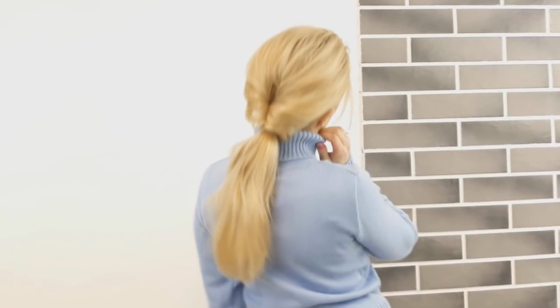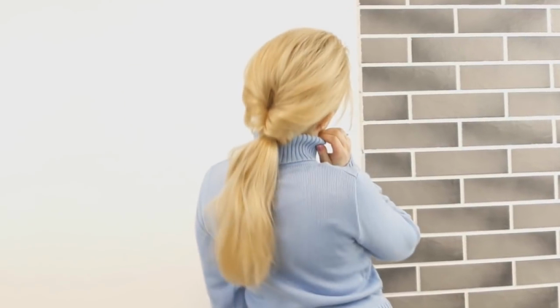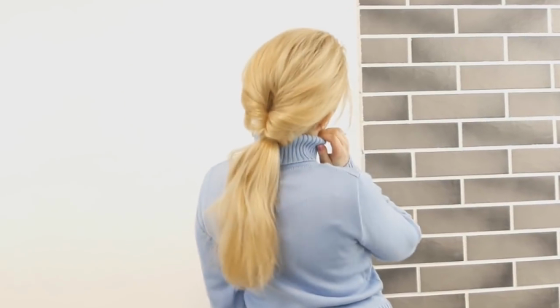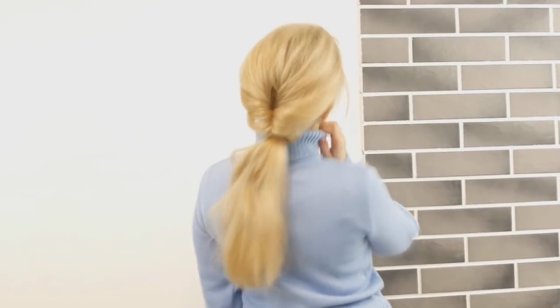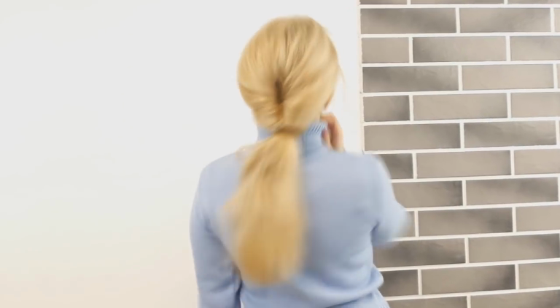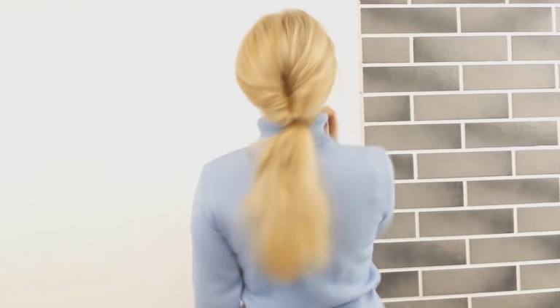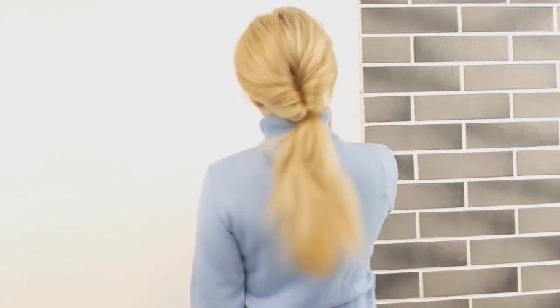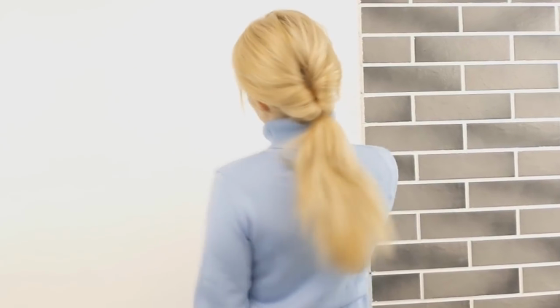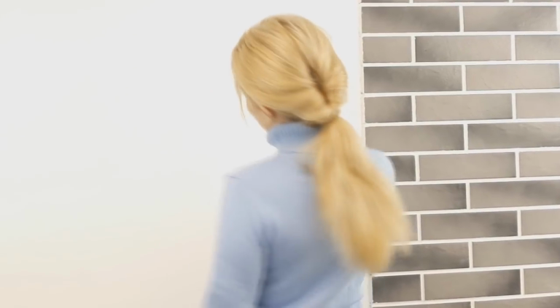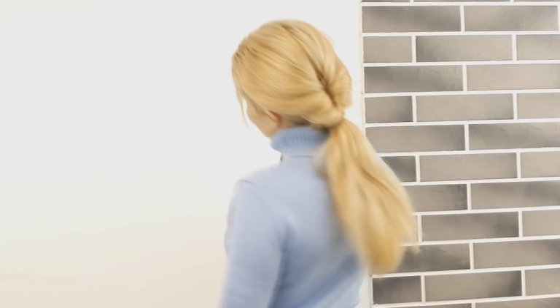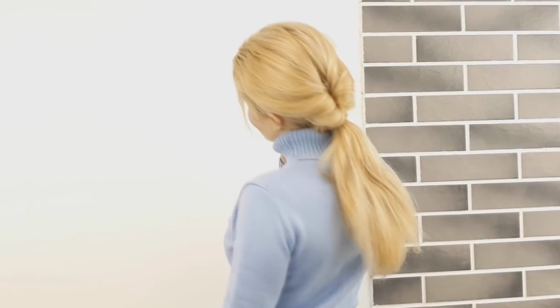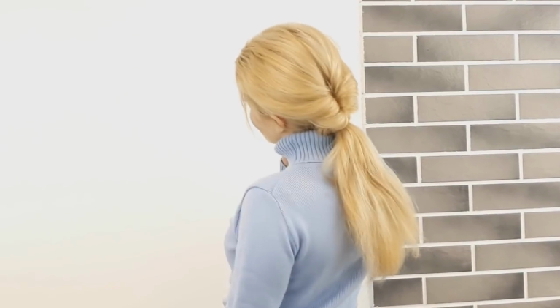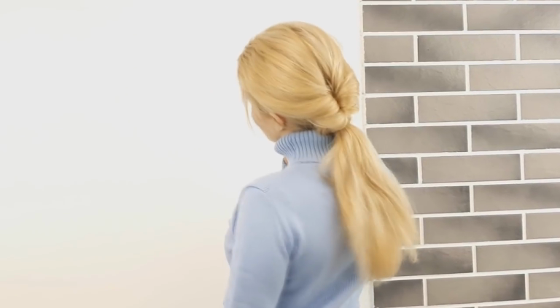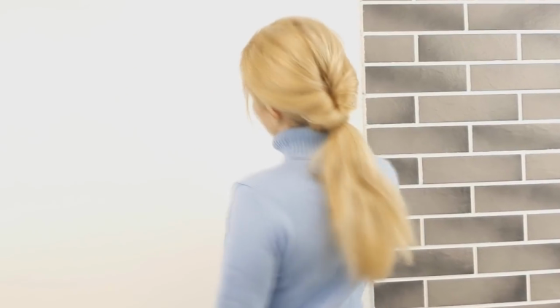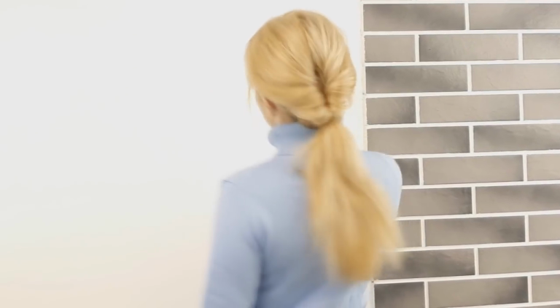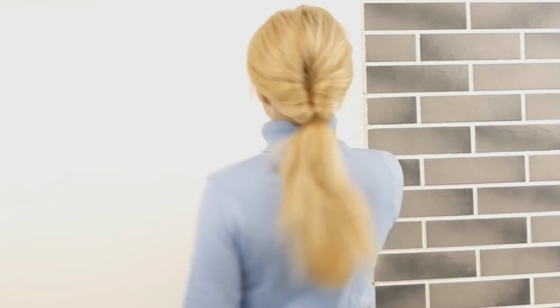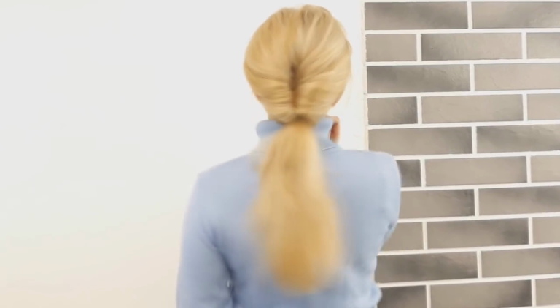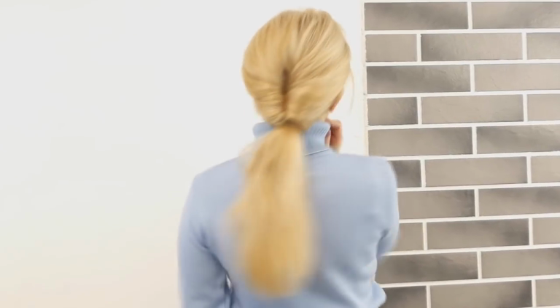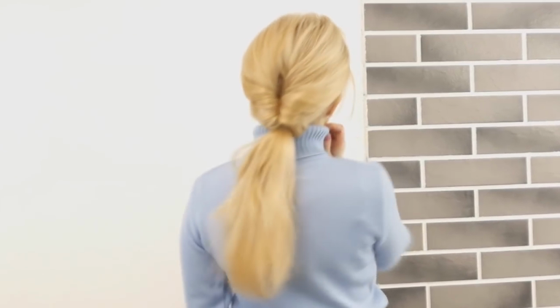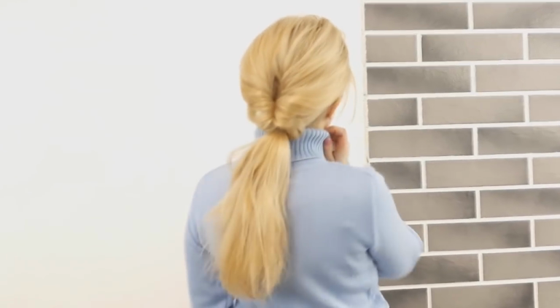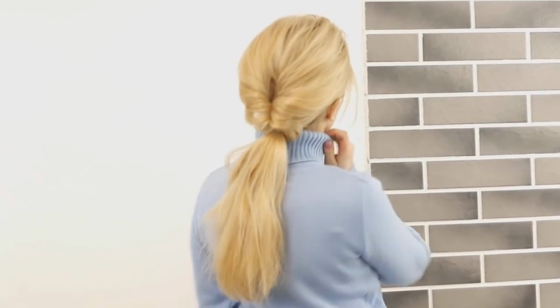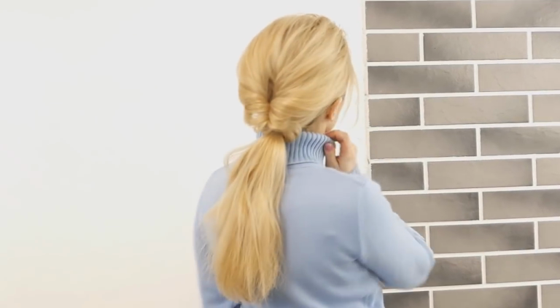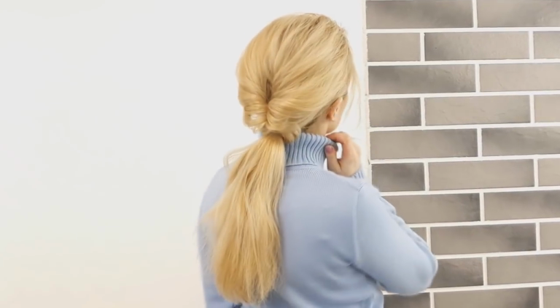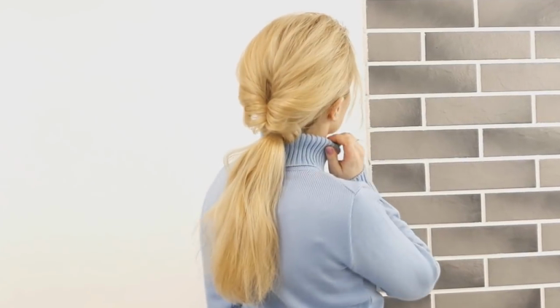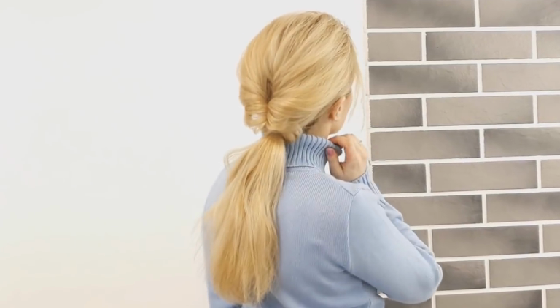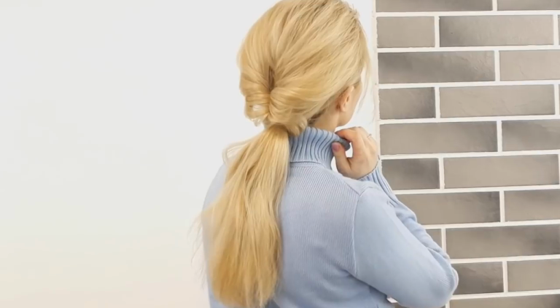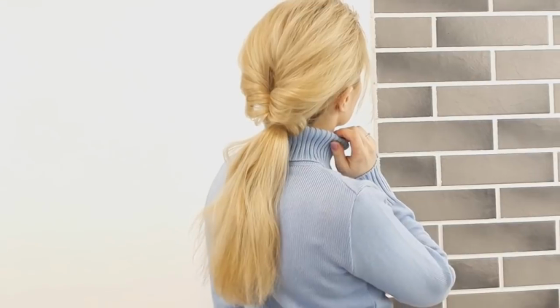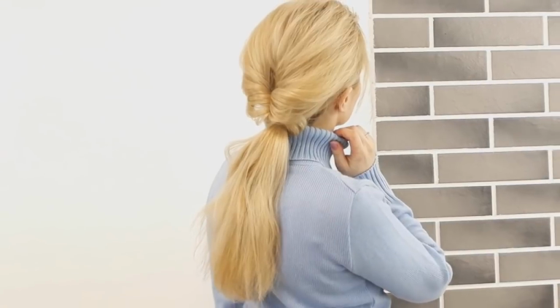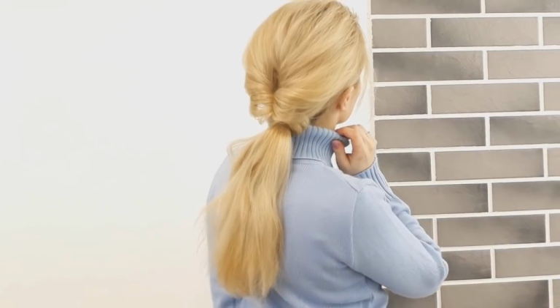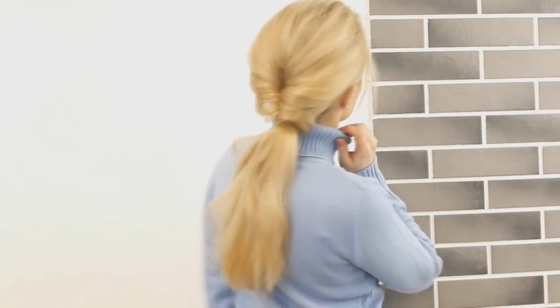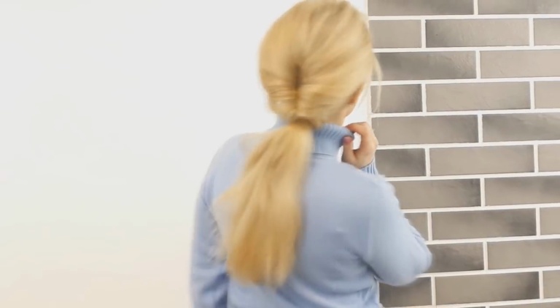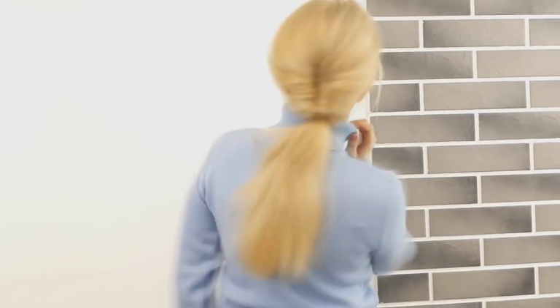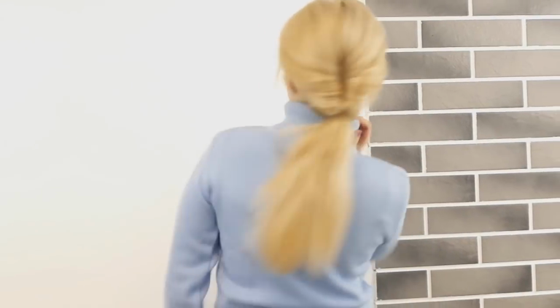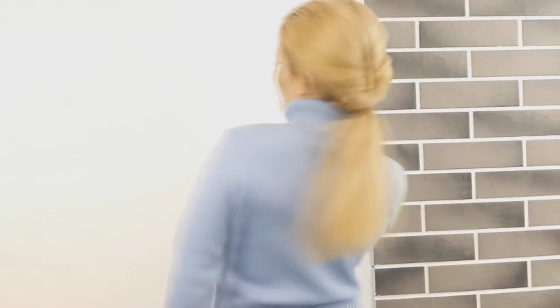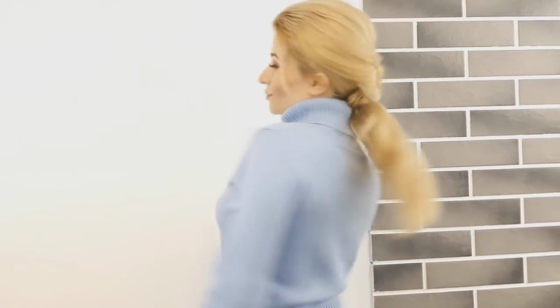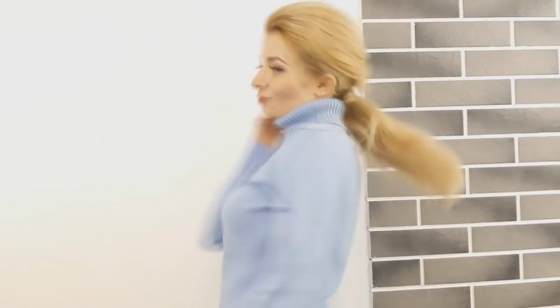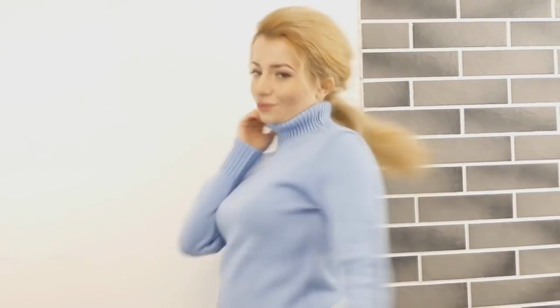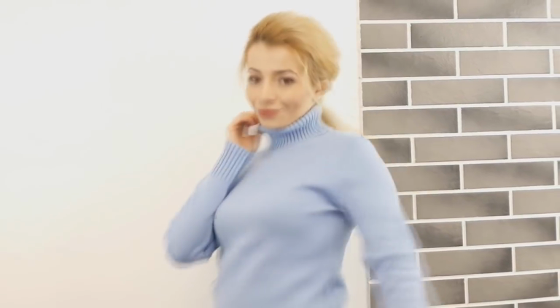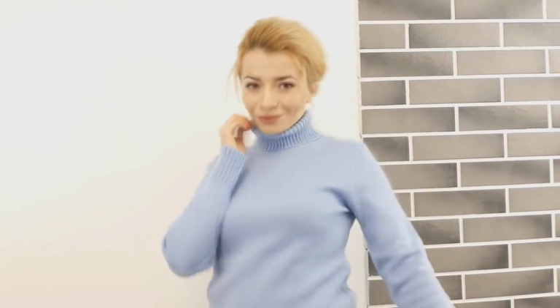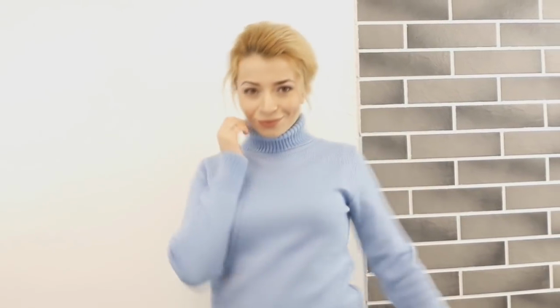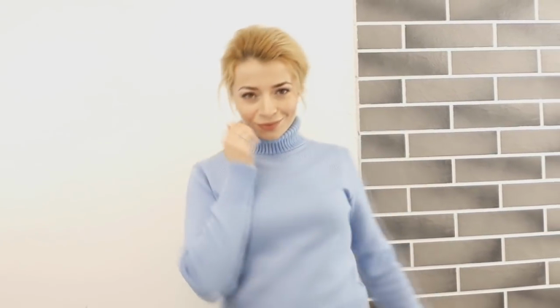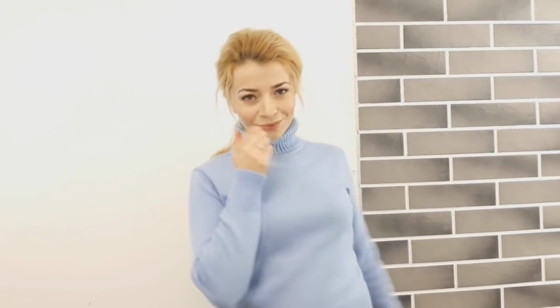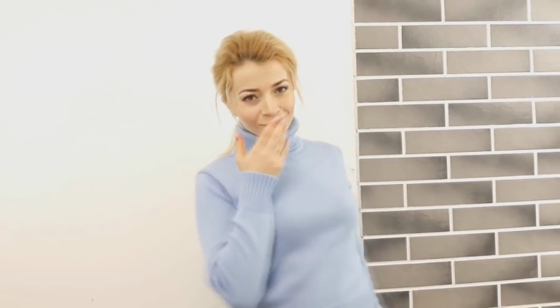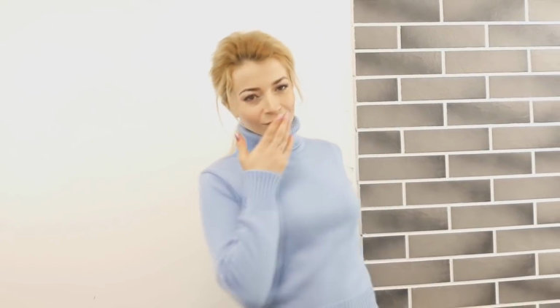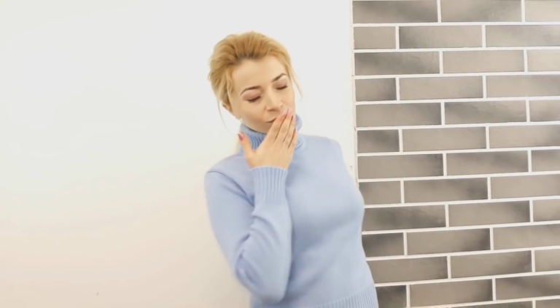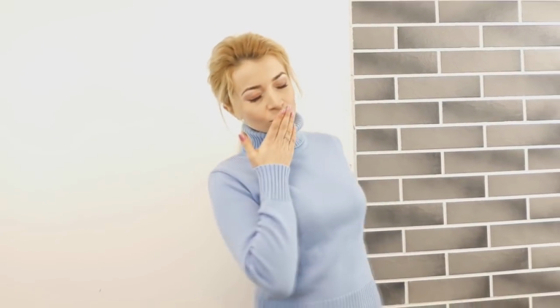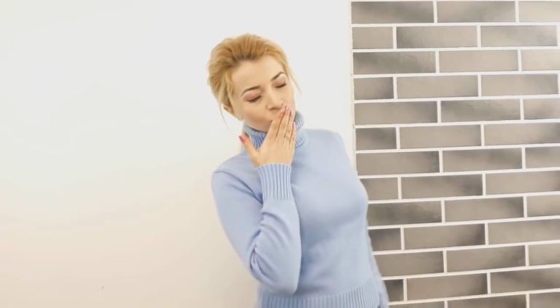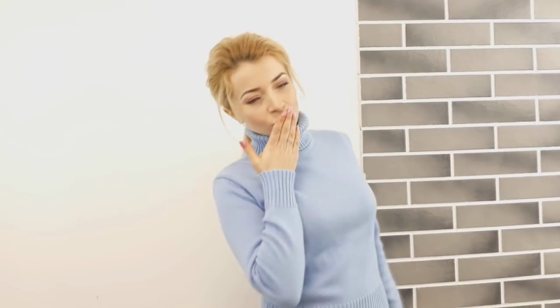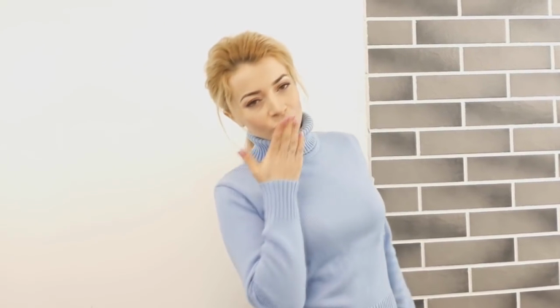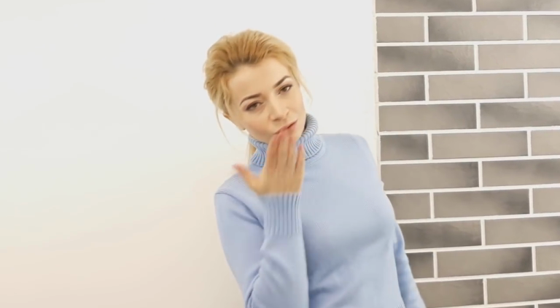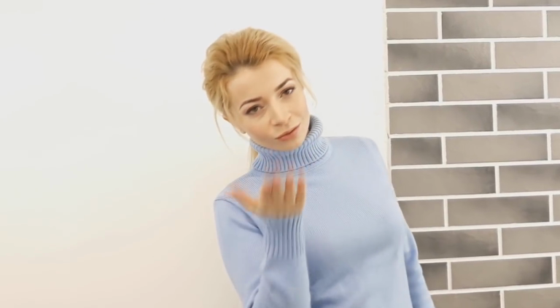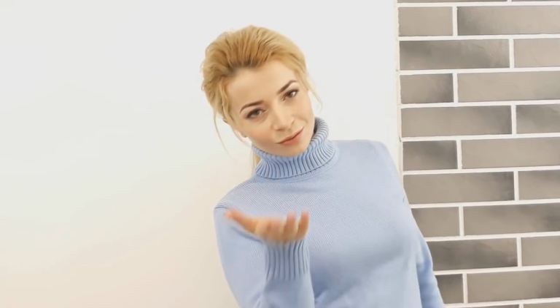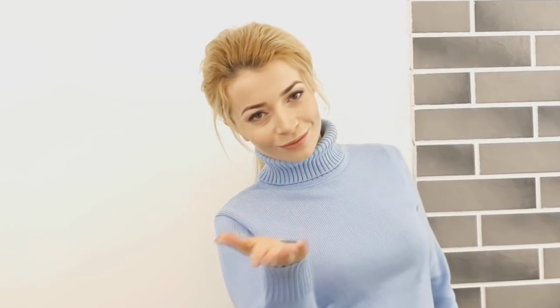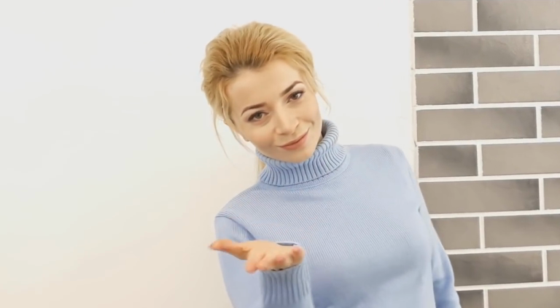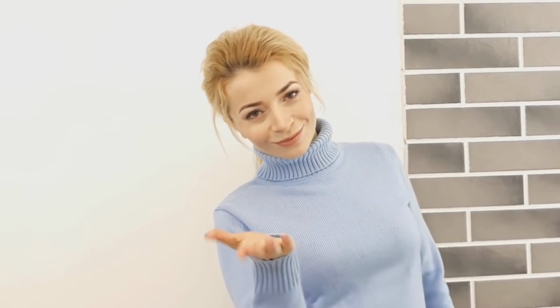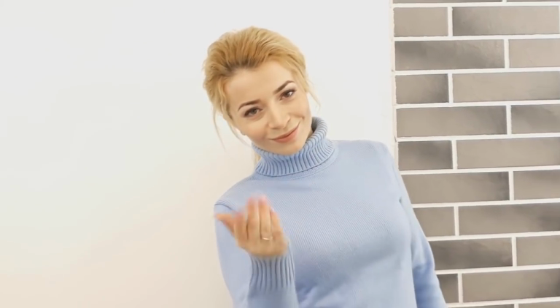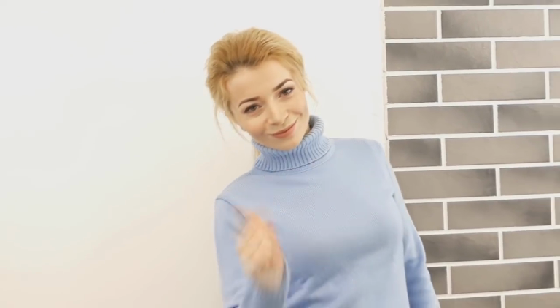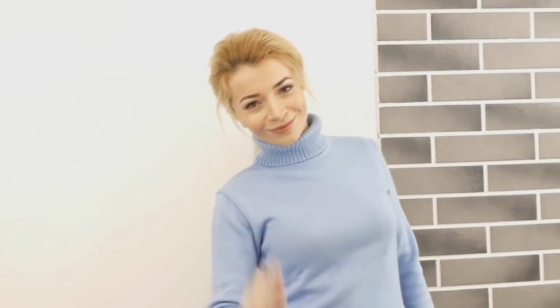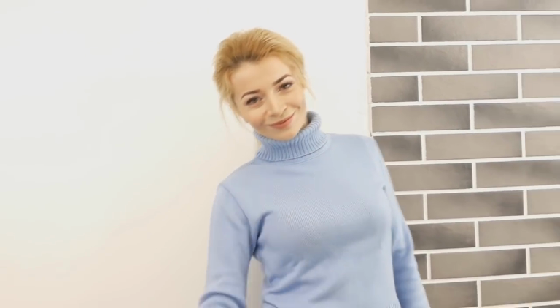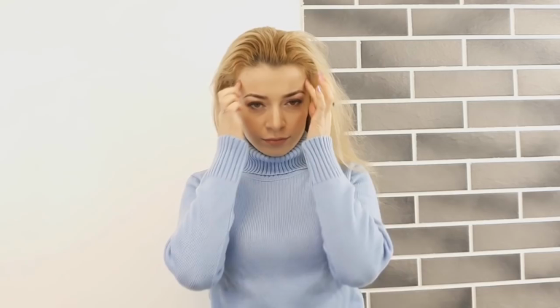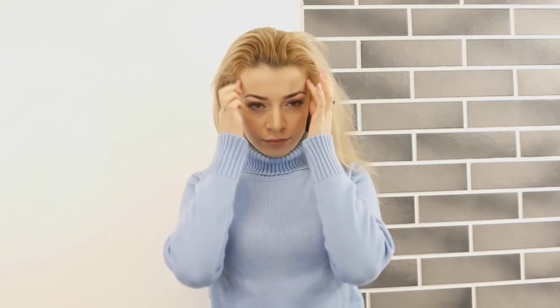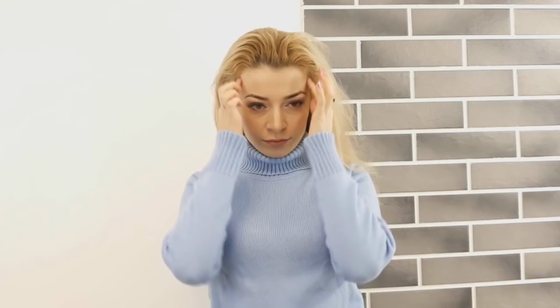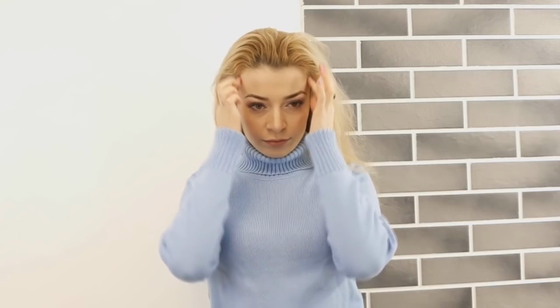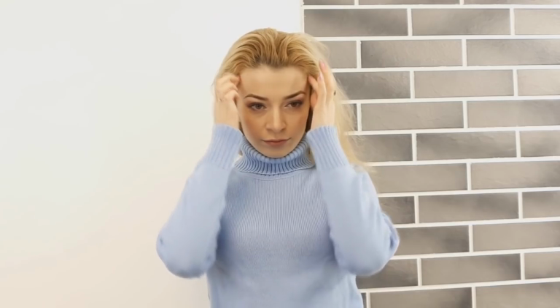Hello loves! How are ya? Today I'll show you how to make this super quick ponytail that you can recreate in minutes.